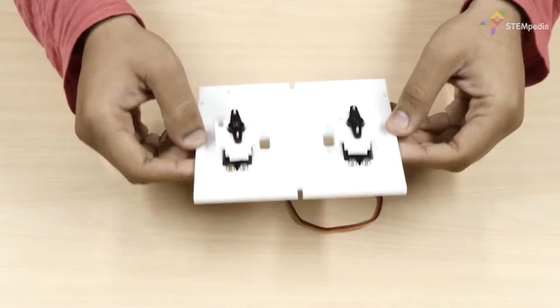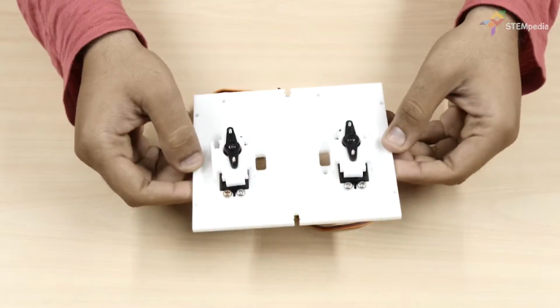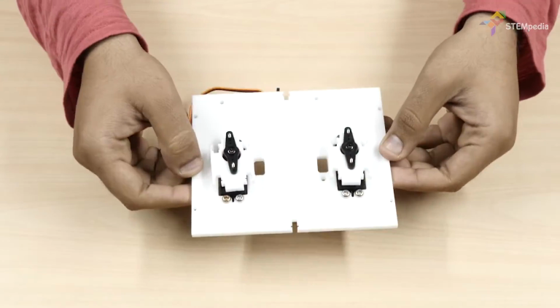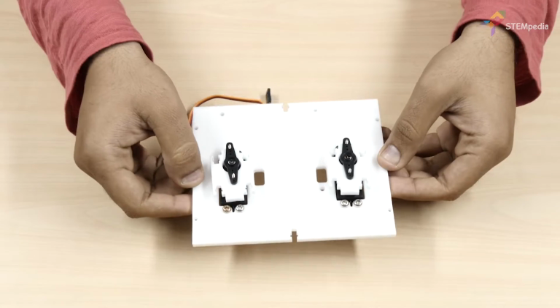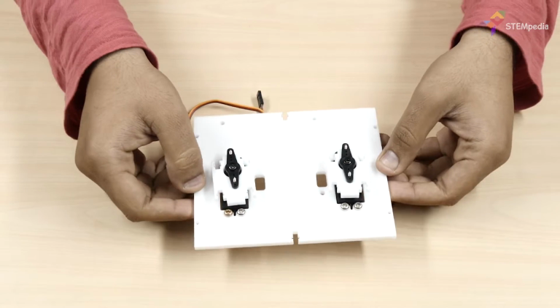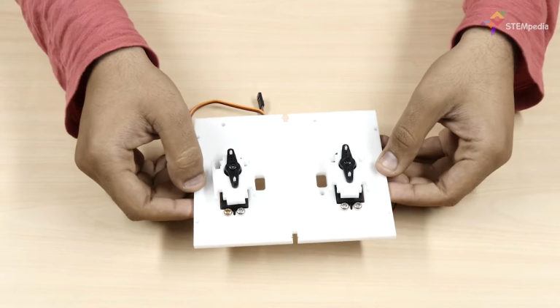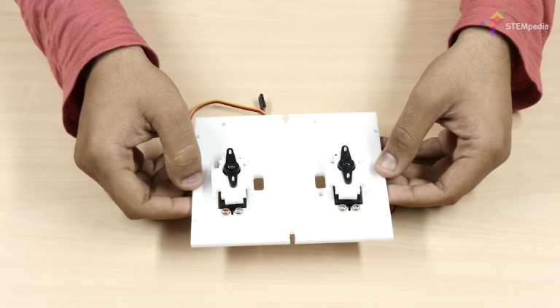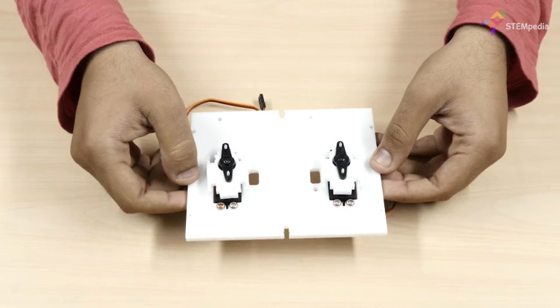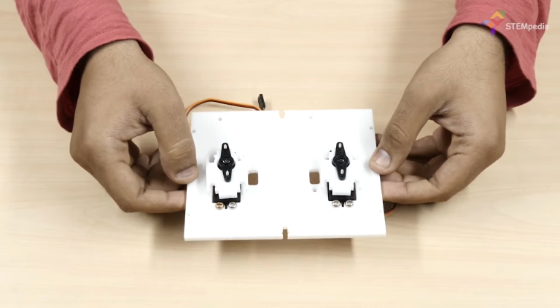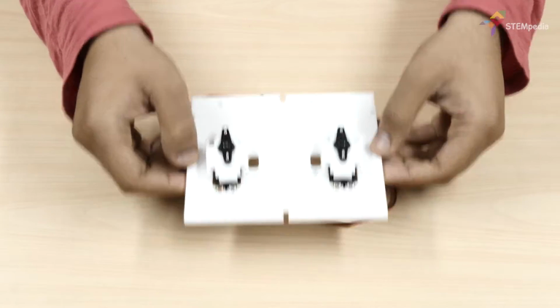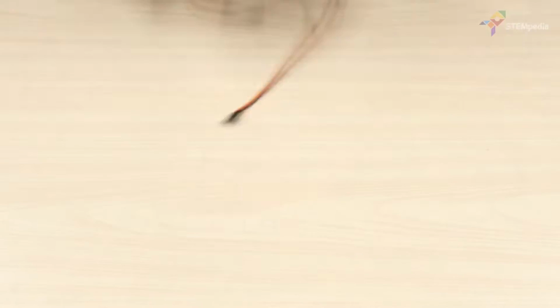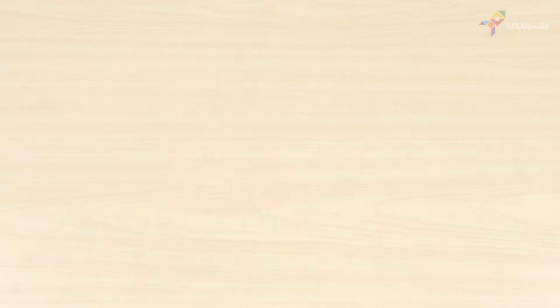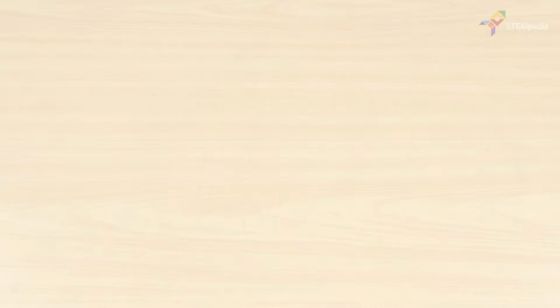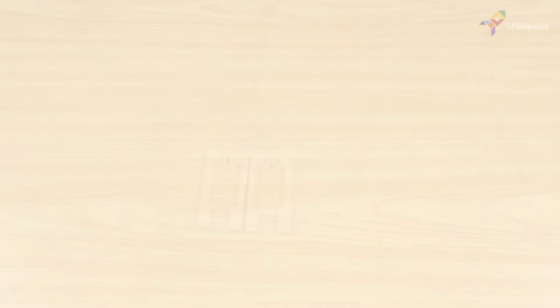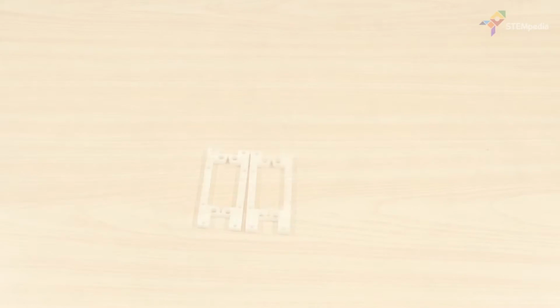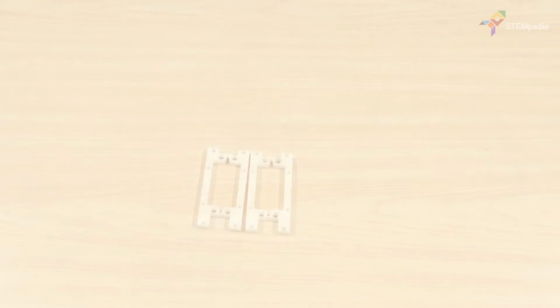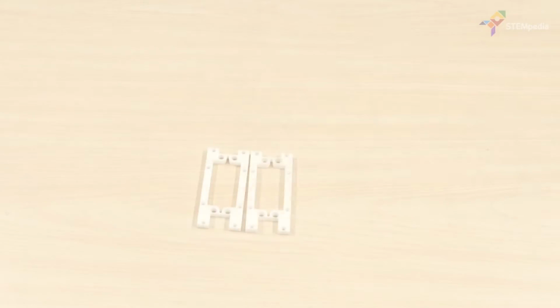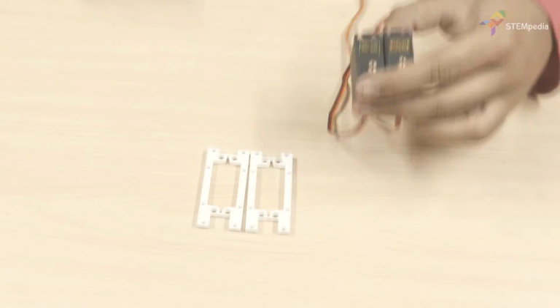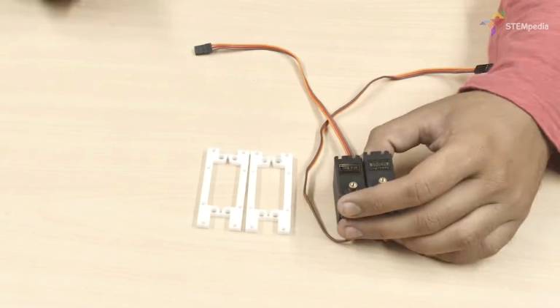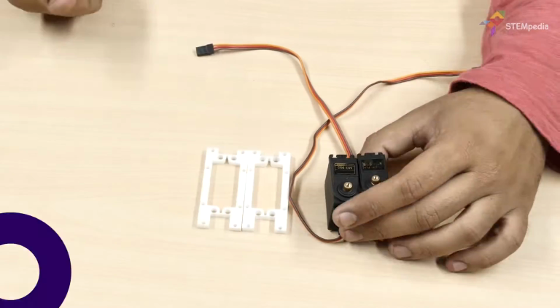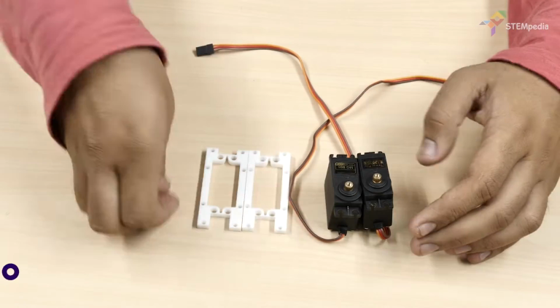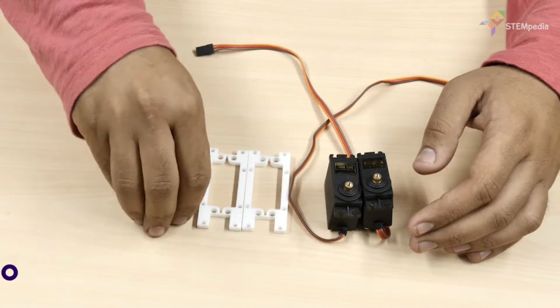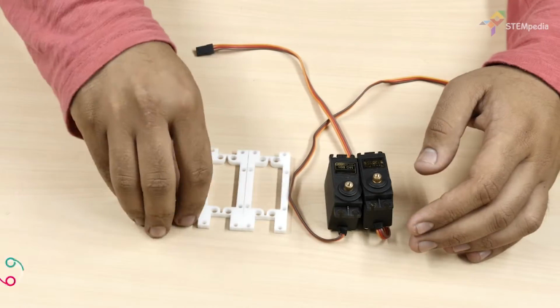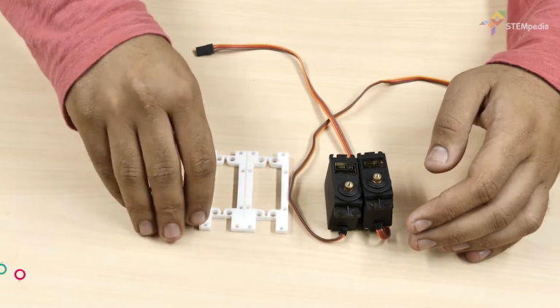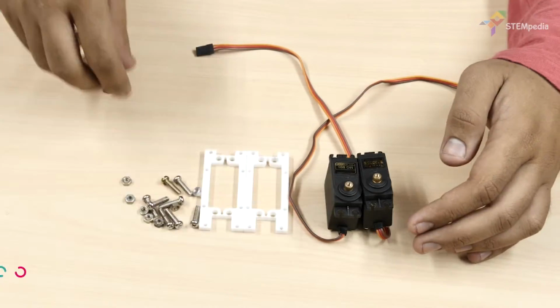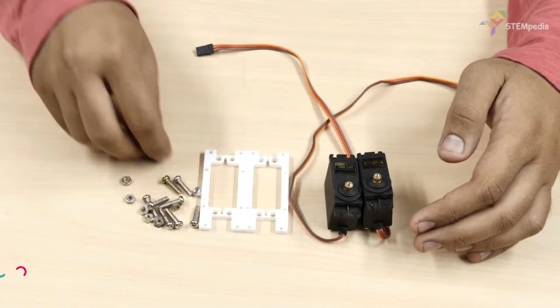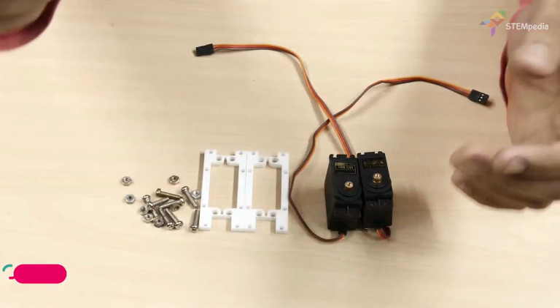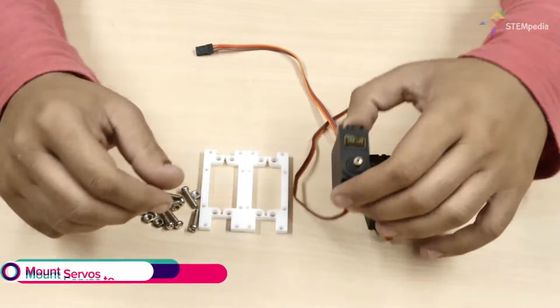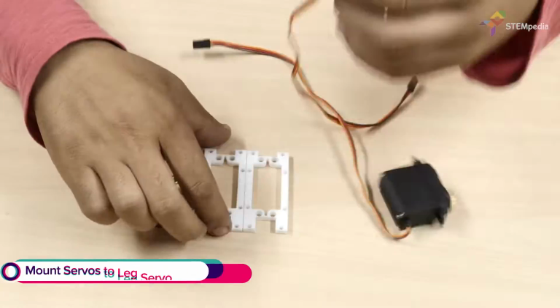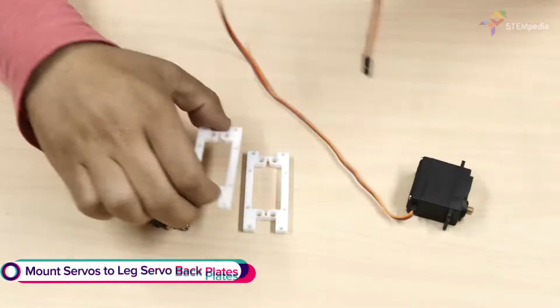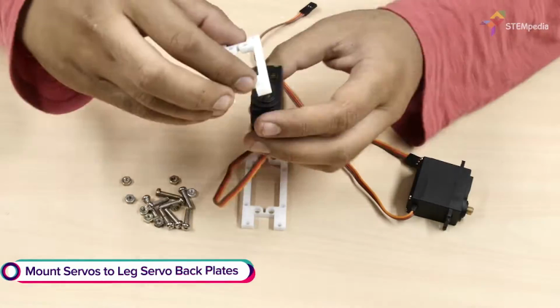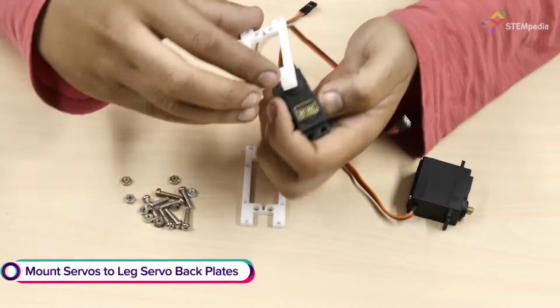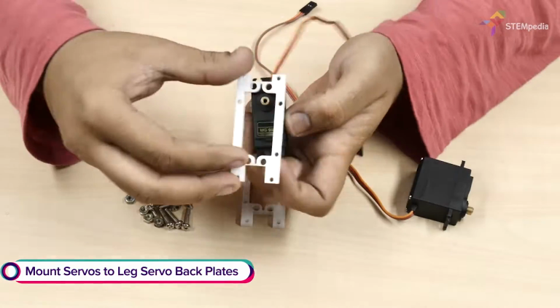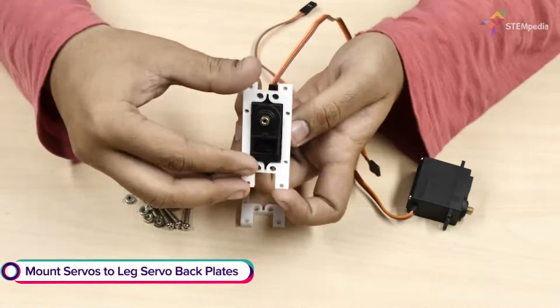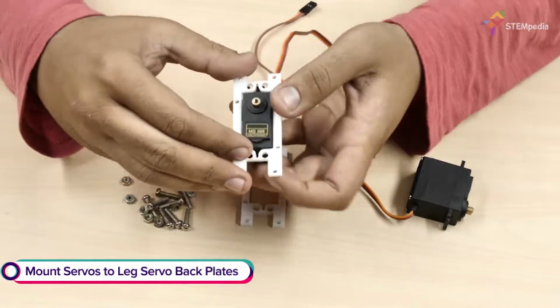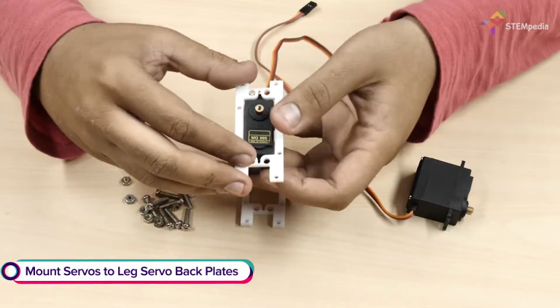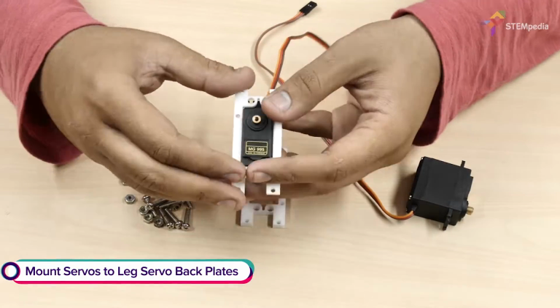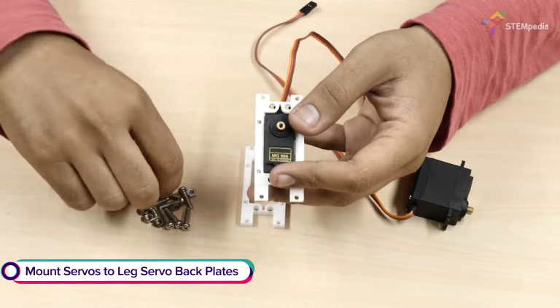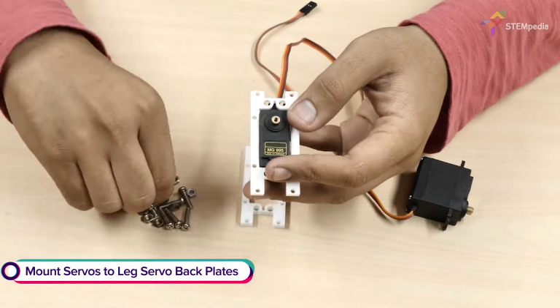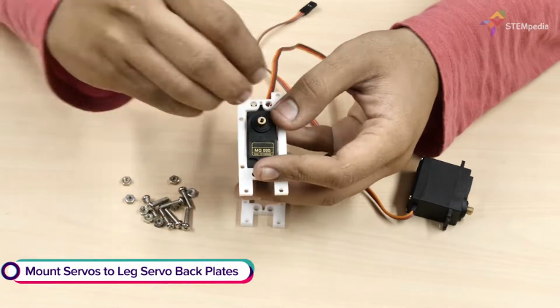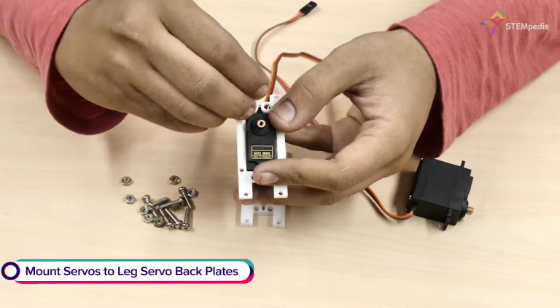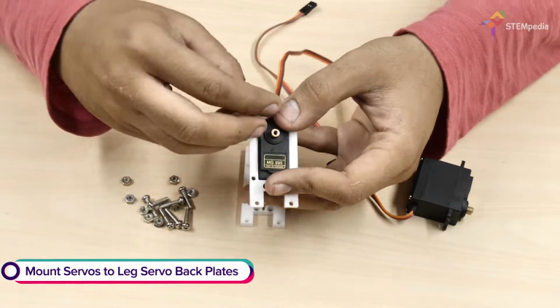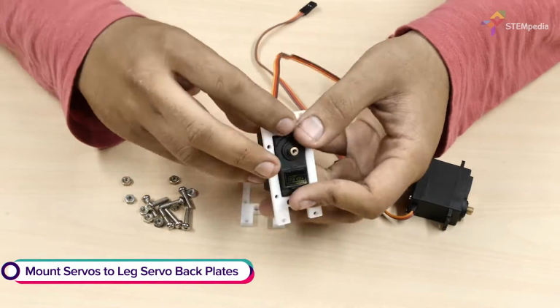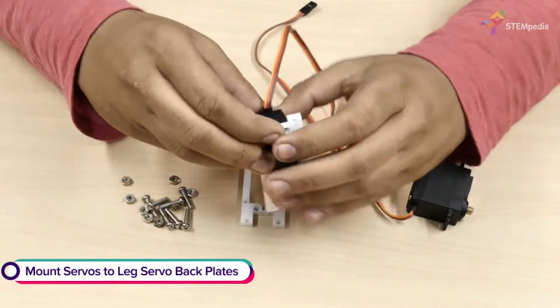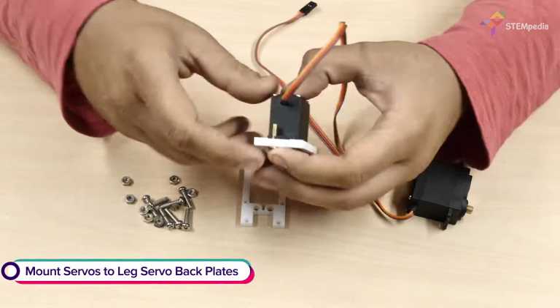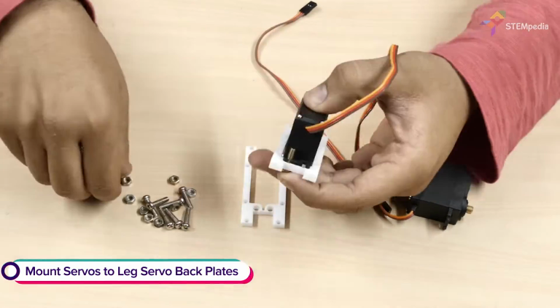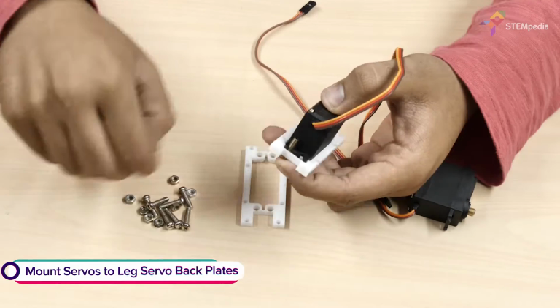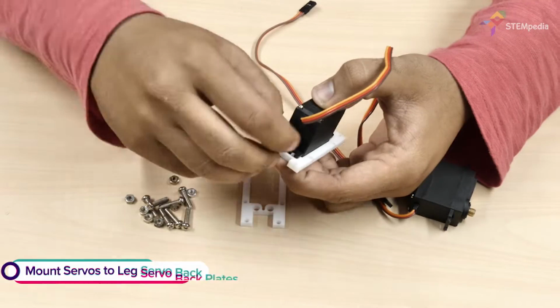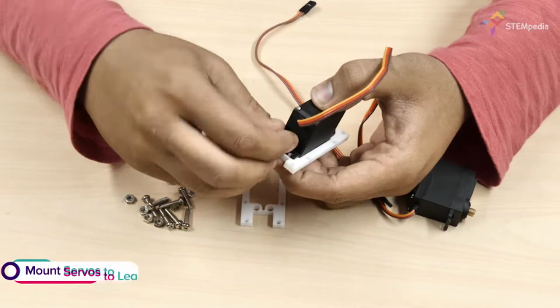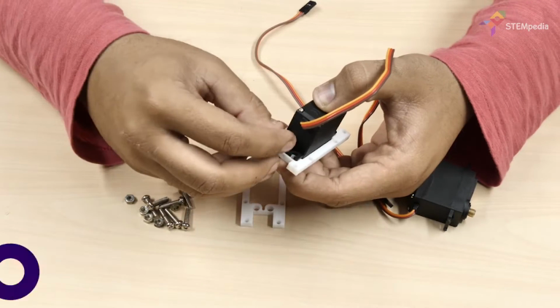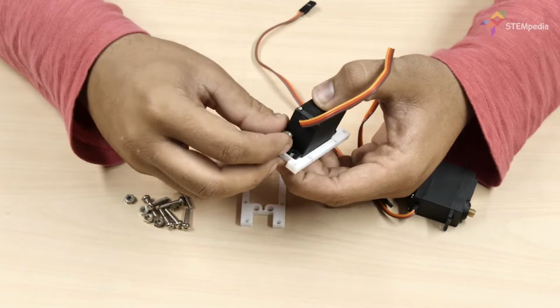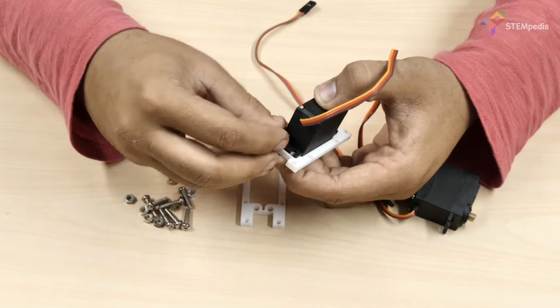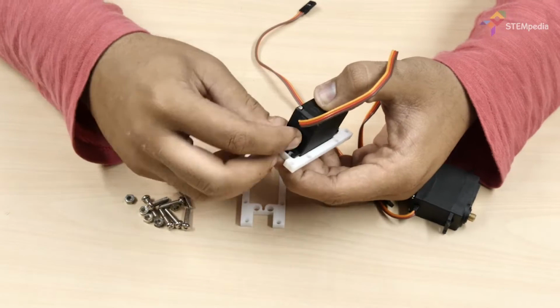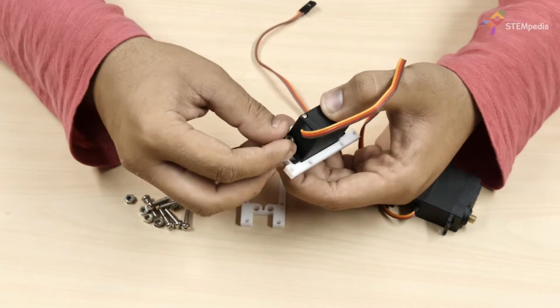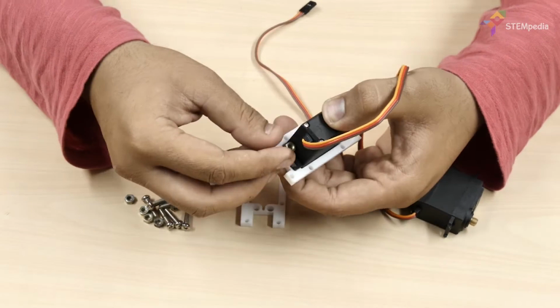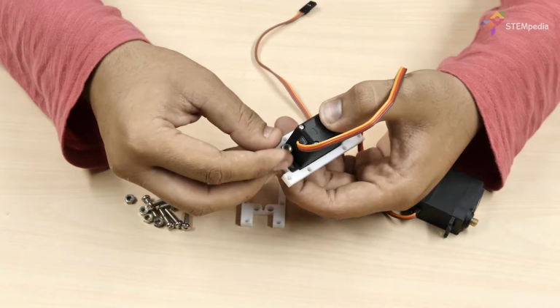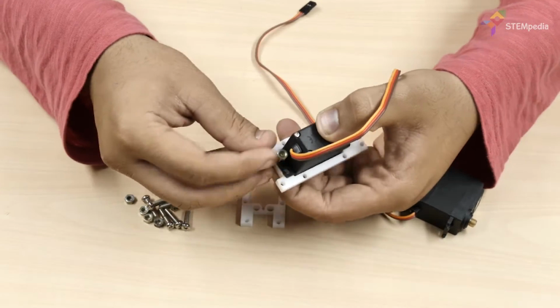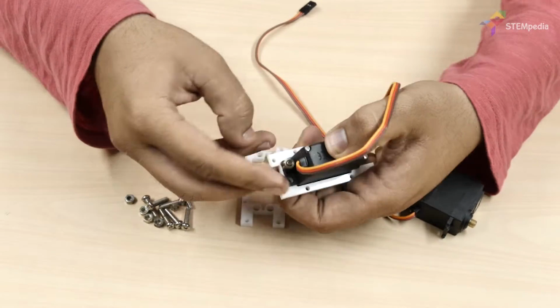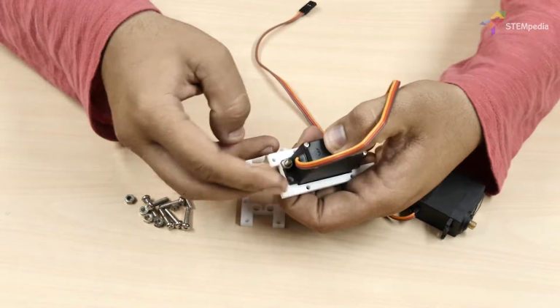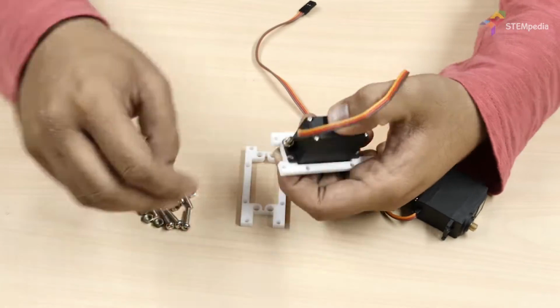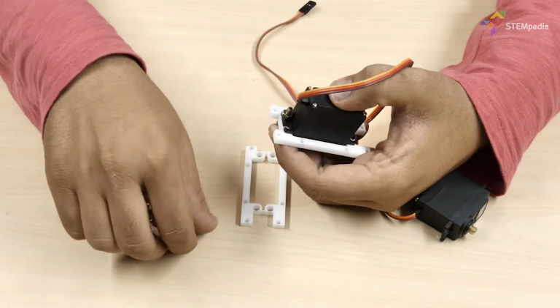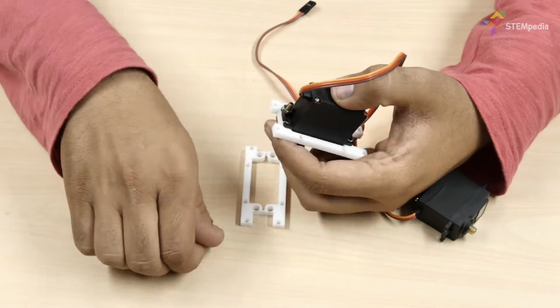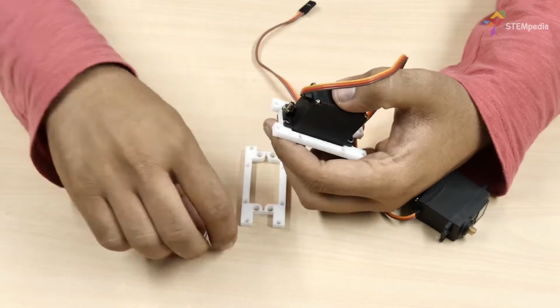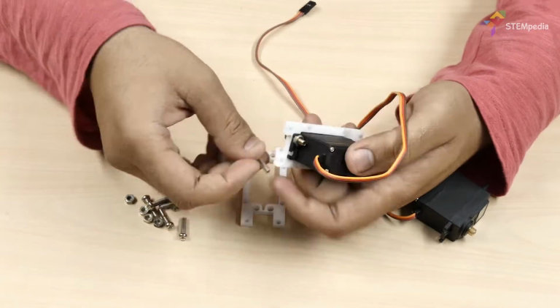Now let's assemble the leg. Take the leg back servo plate and attach a metal servo to it using M4 nuts and bolts.